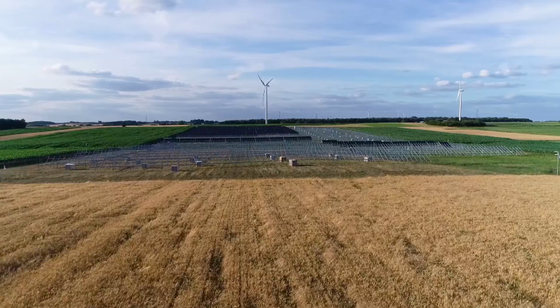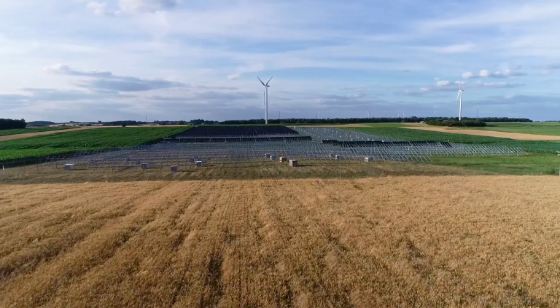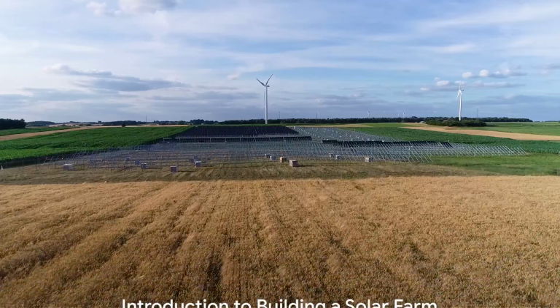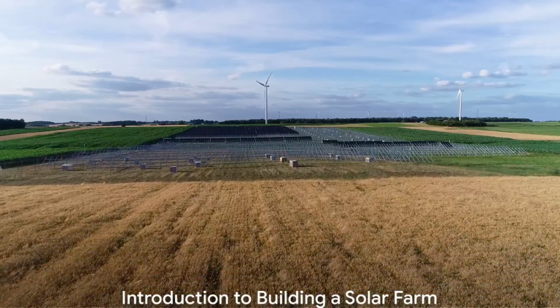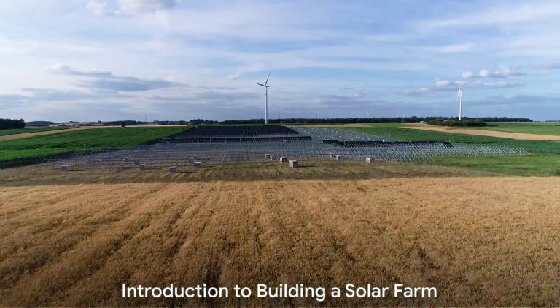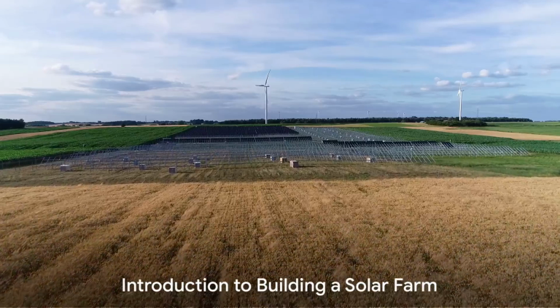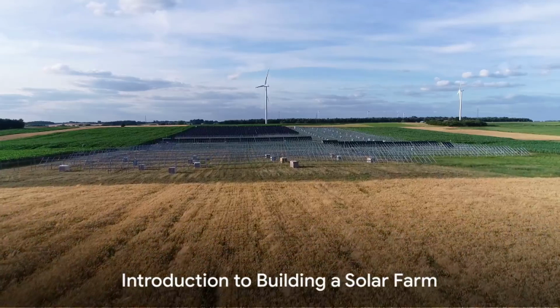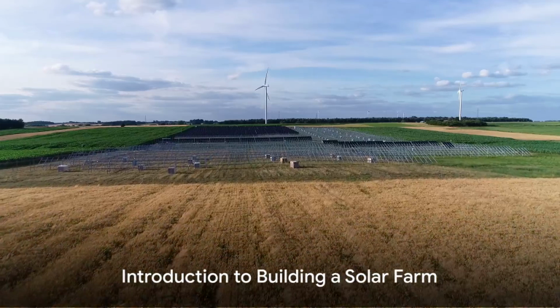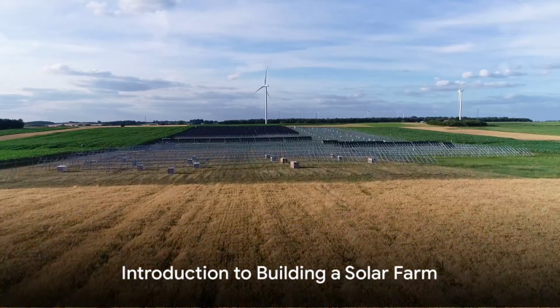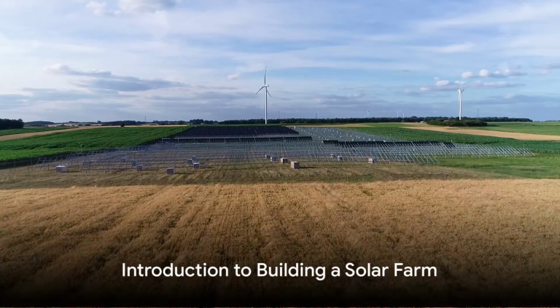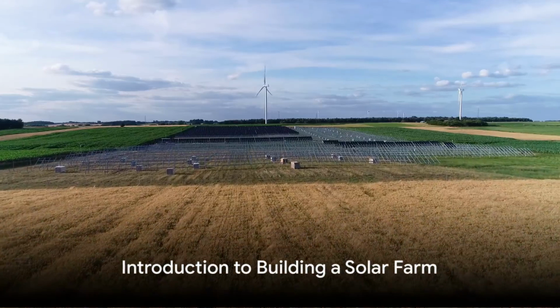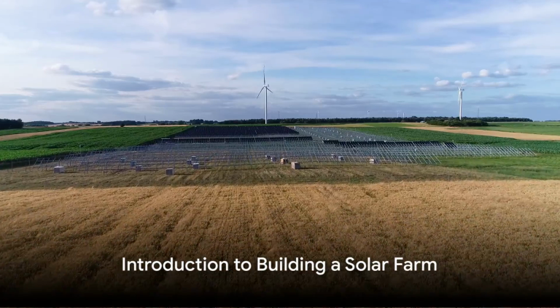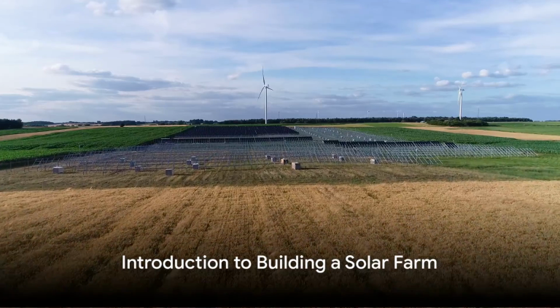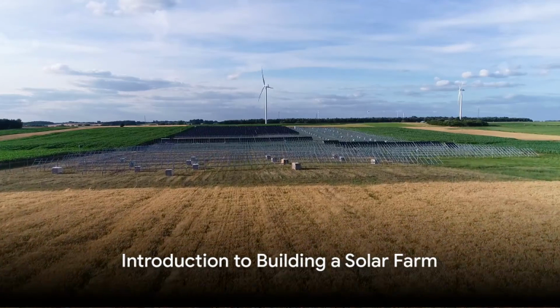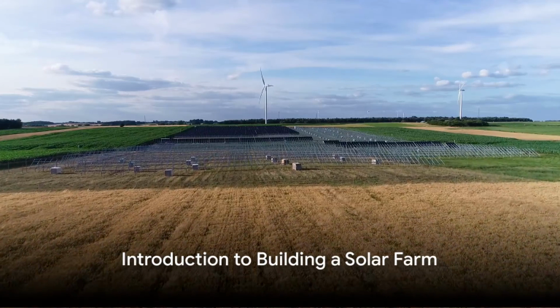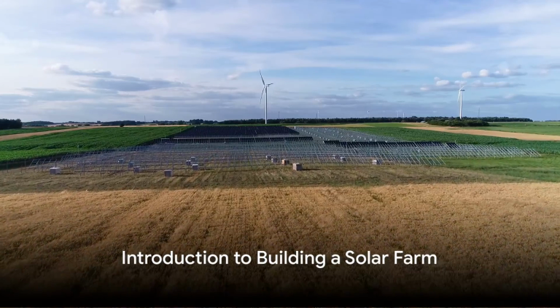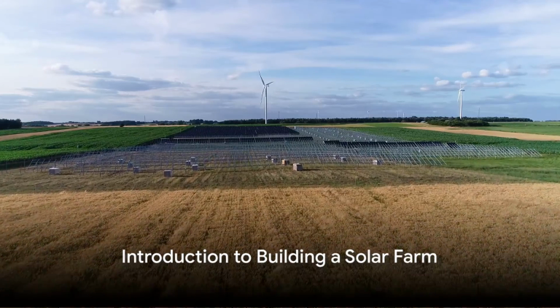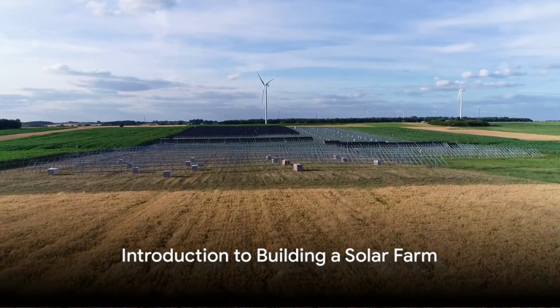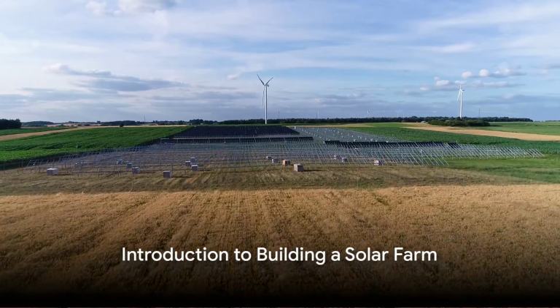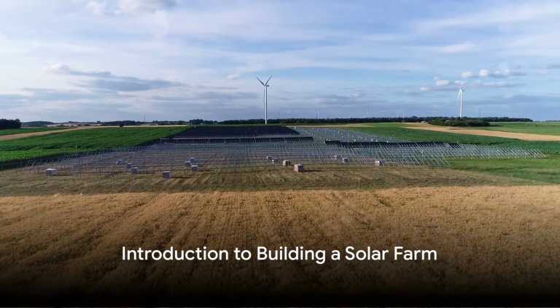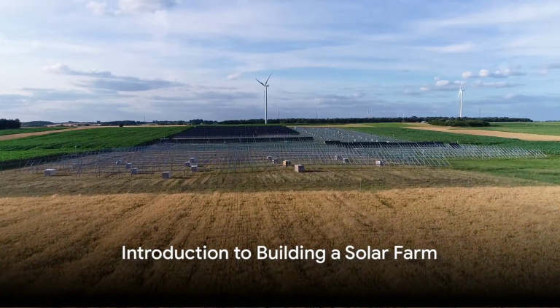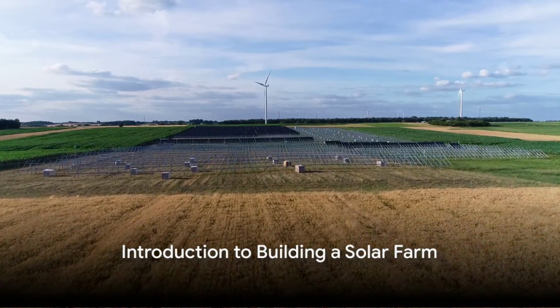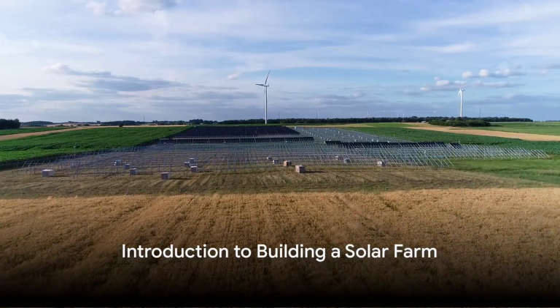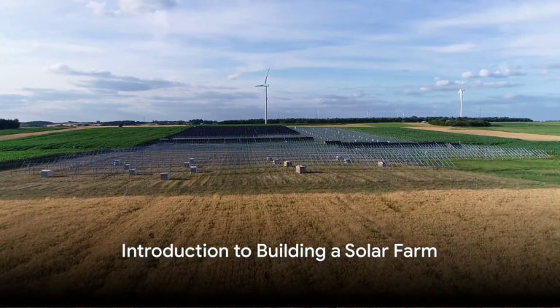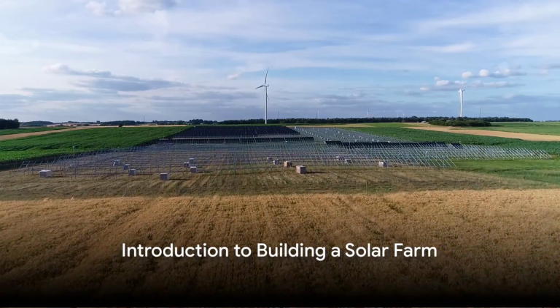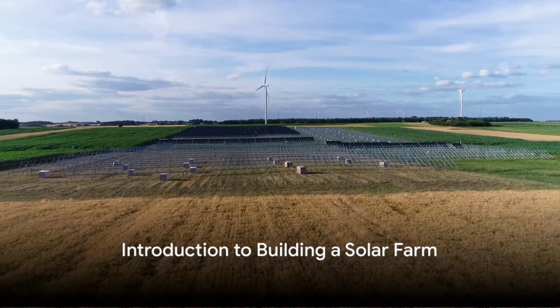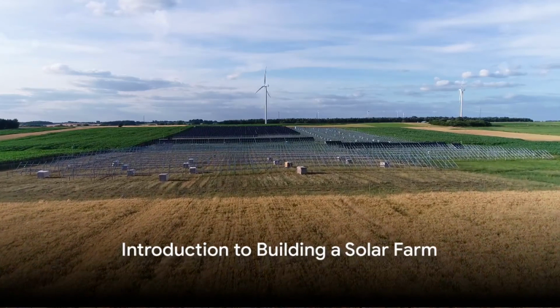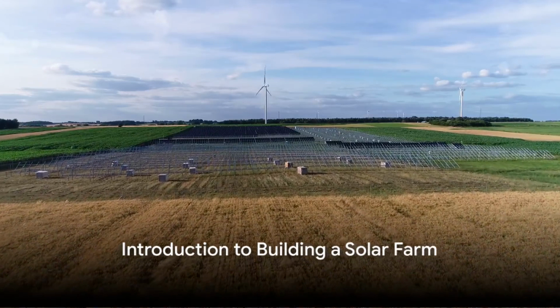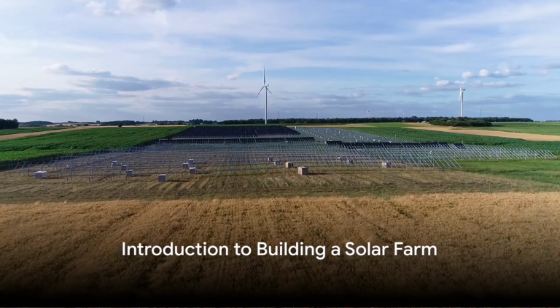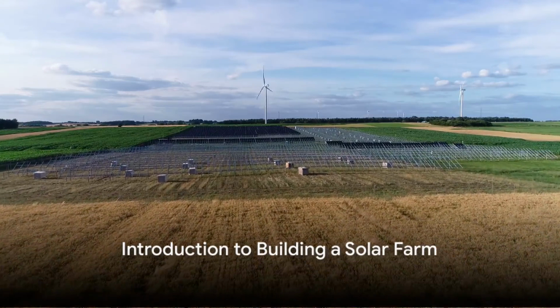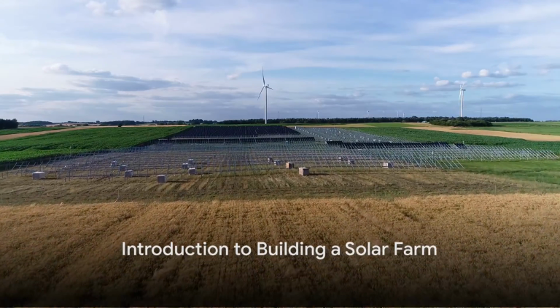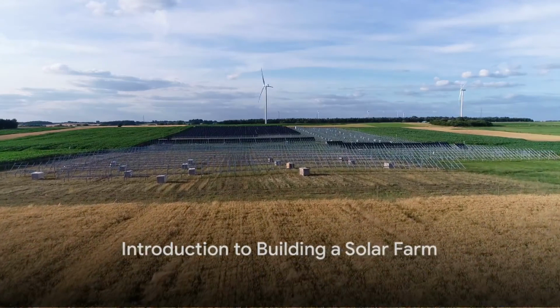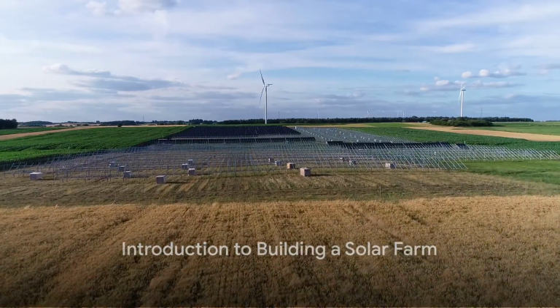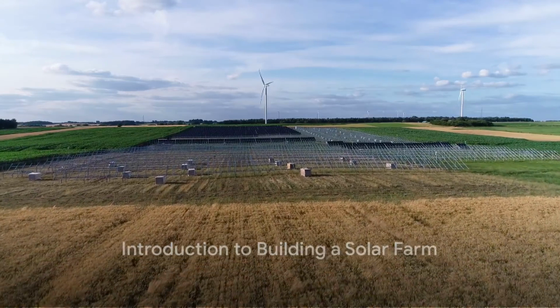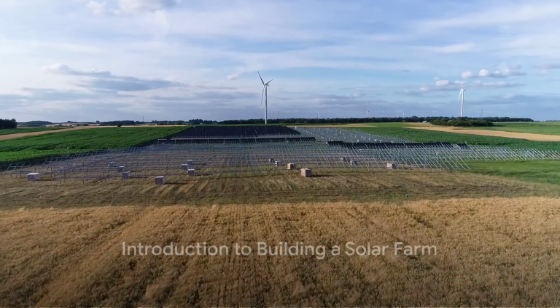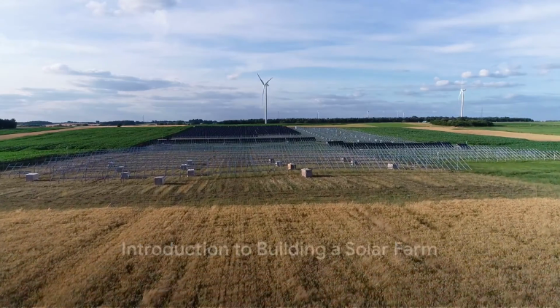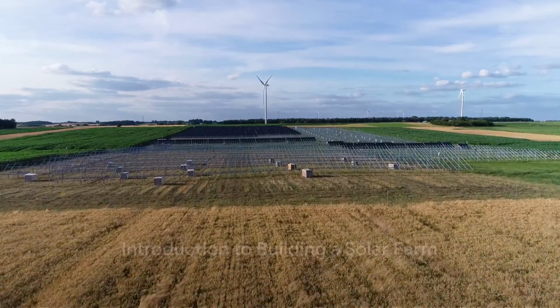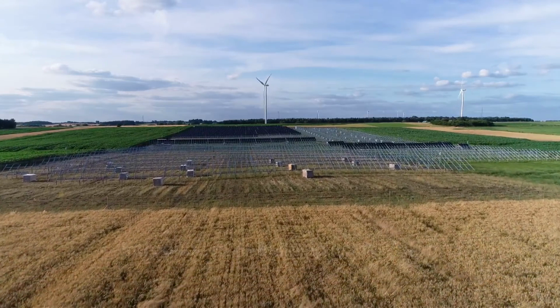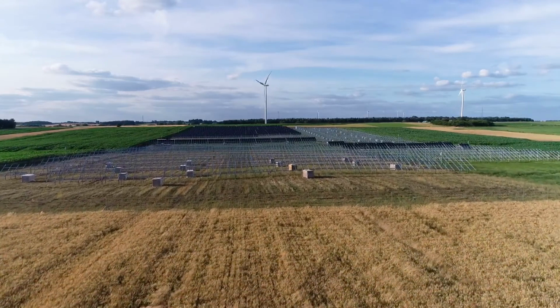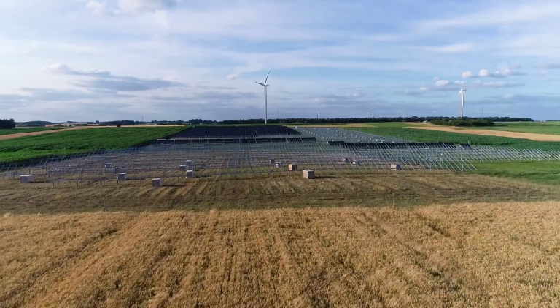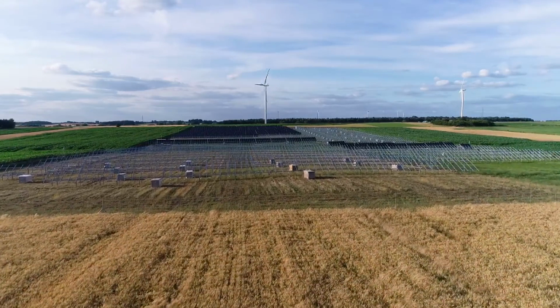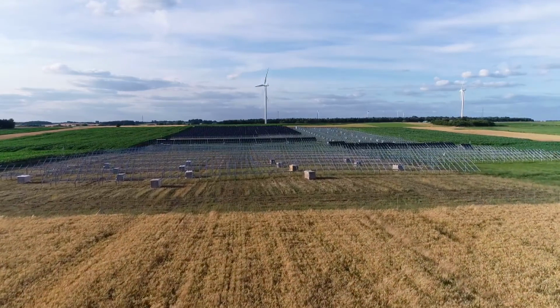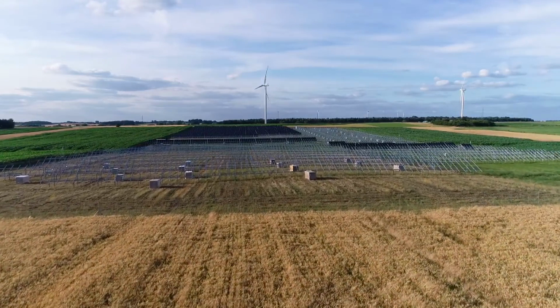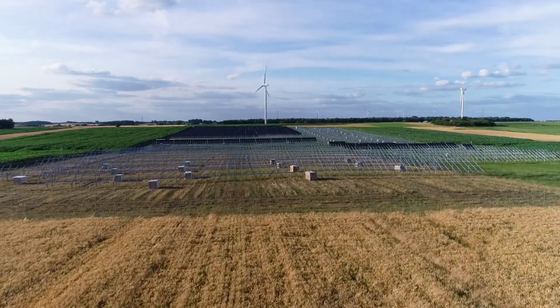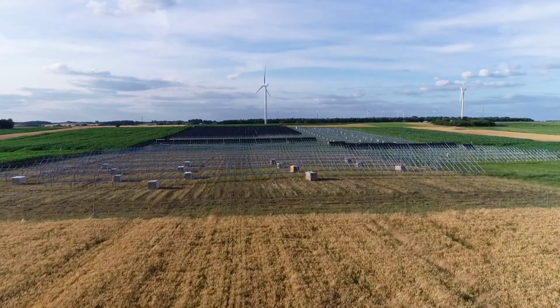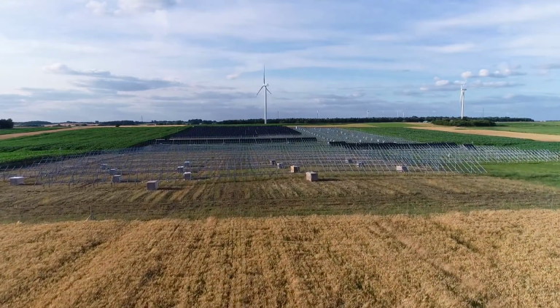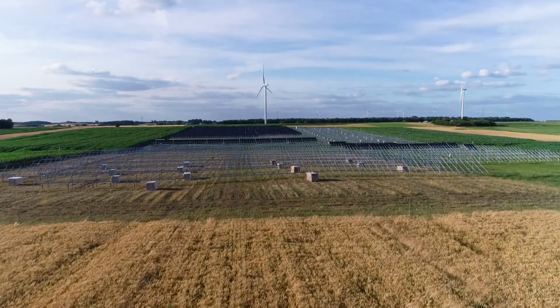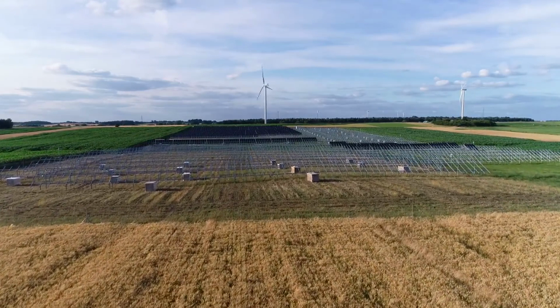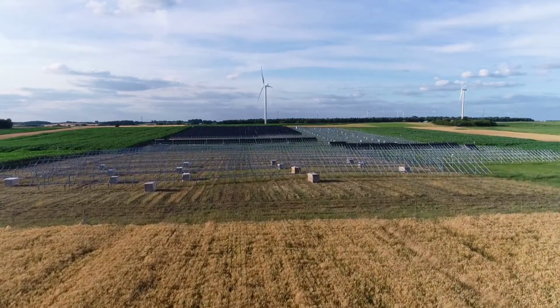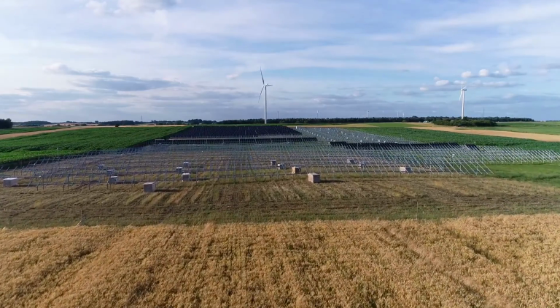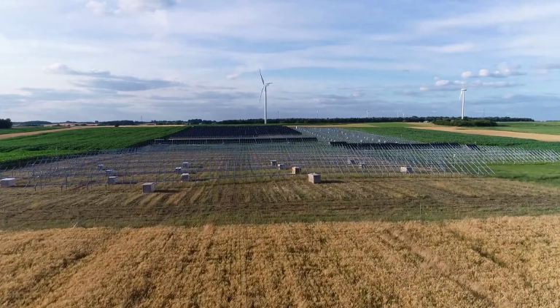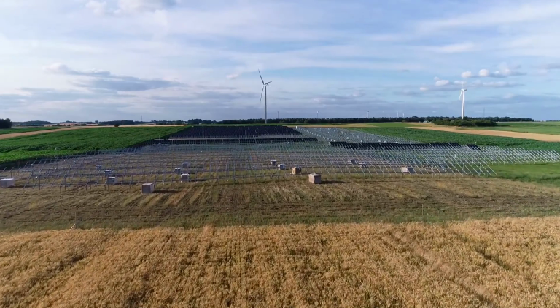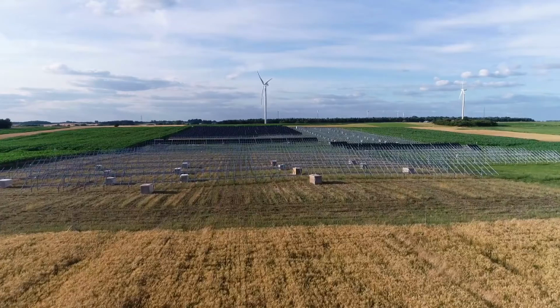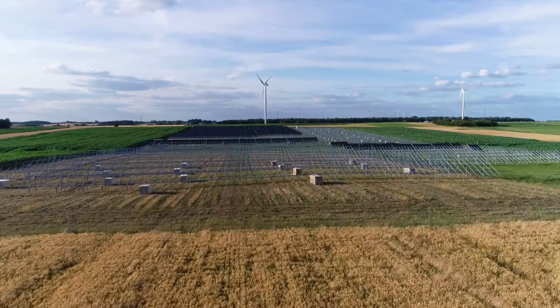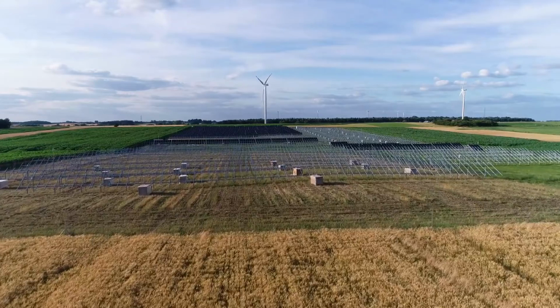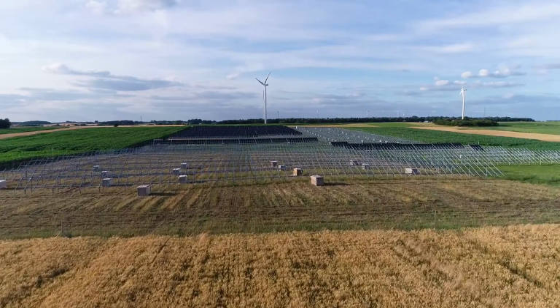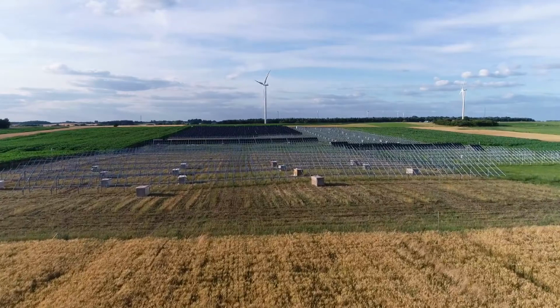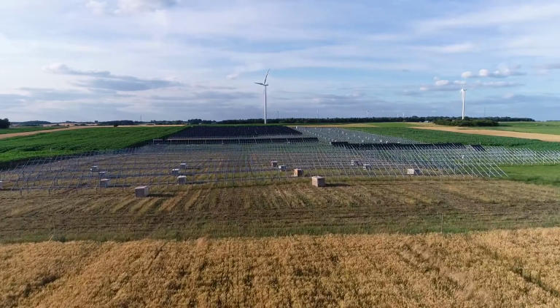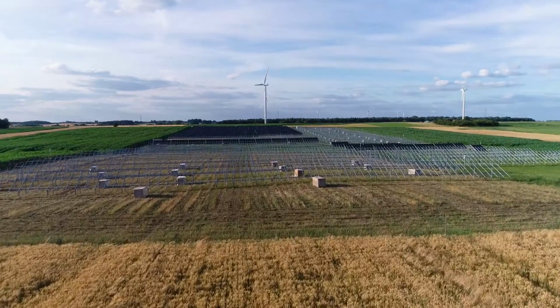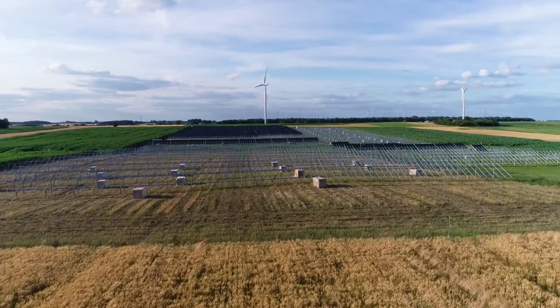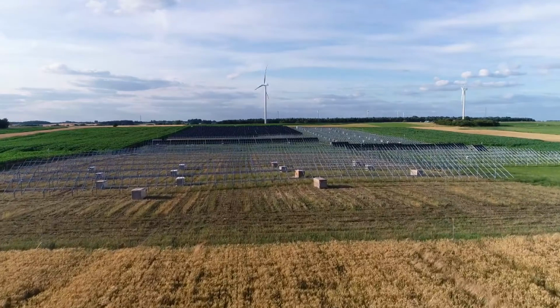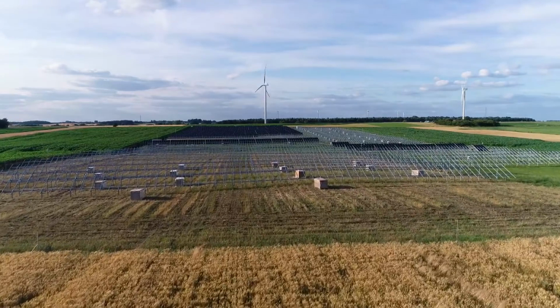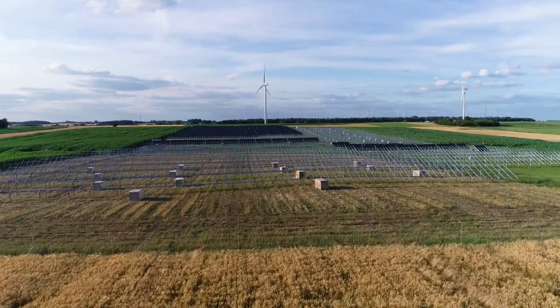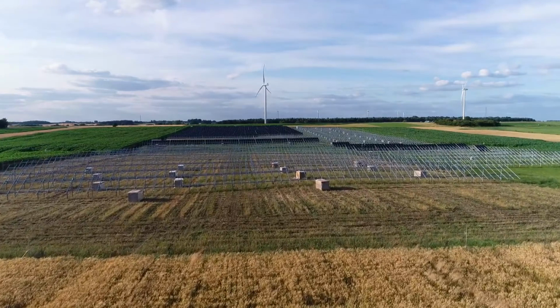Have you ever wondered what it takes to build a solar farm in Poland? asks Marco Hrnaes, Lighthief's CEO.